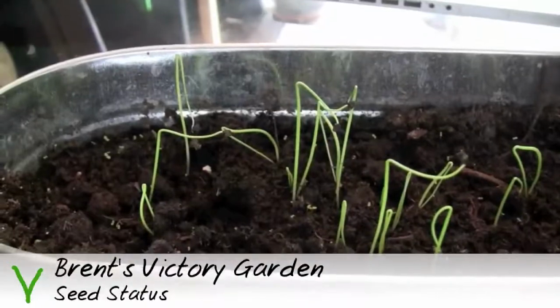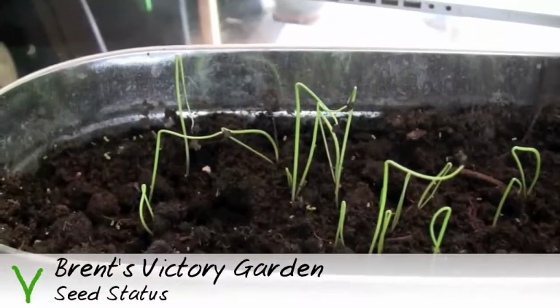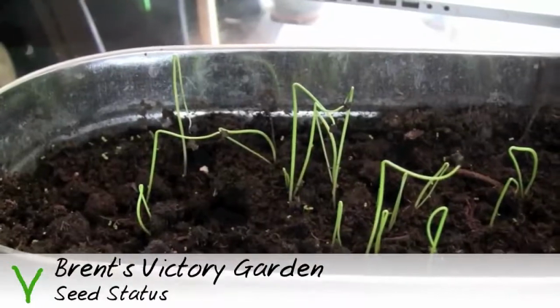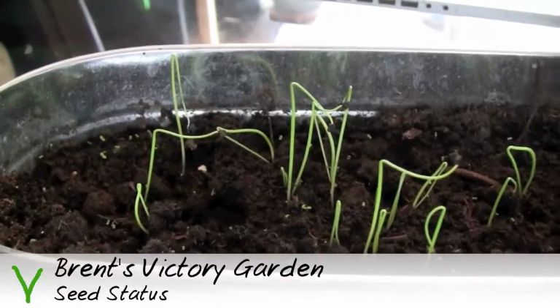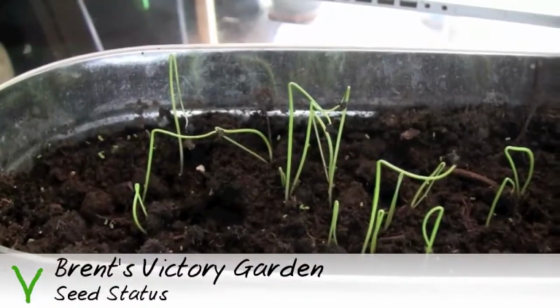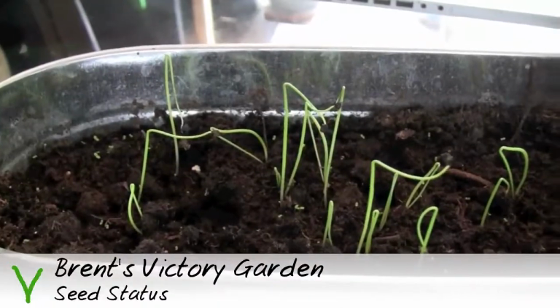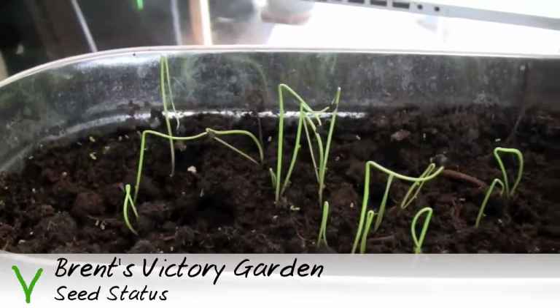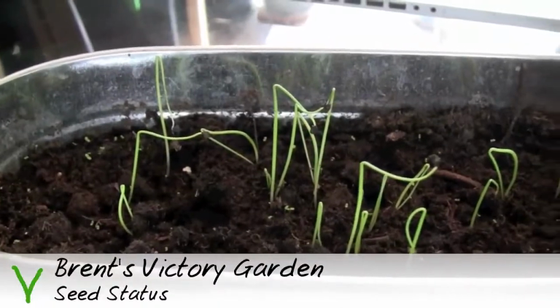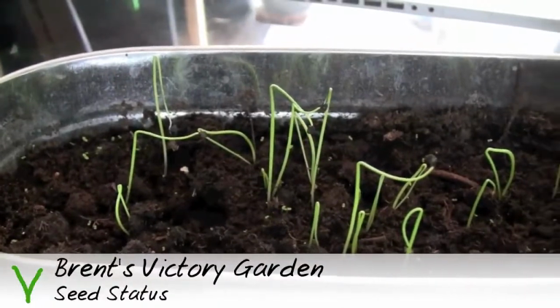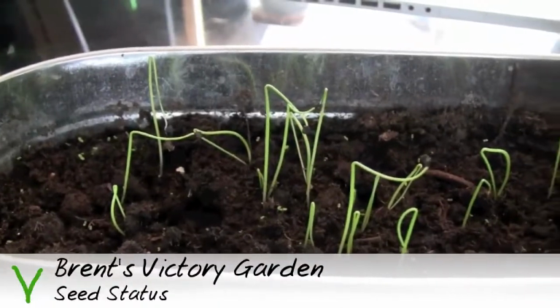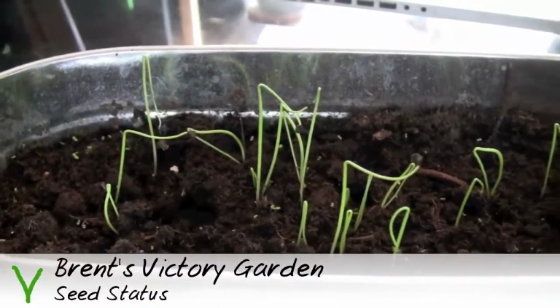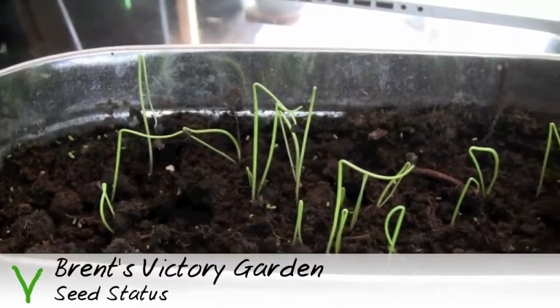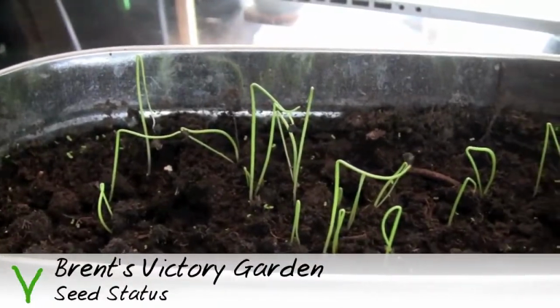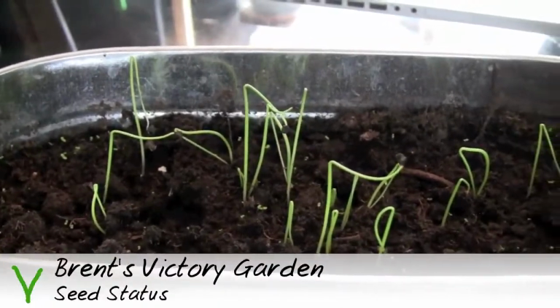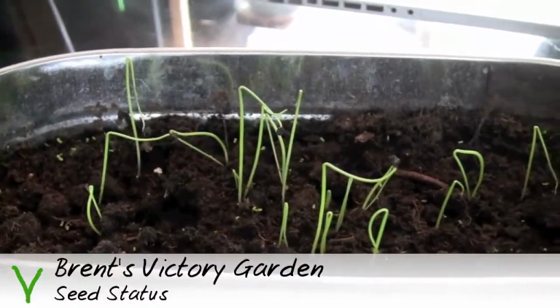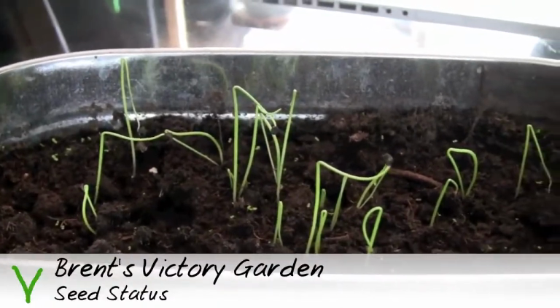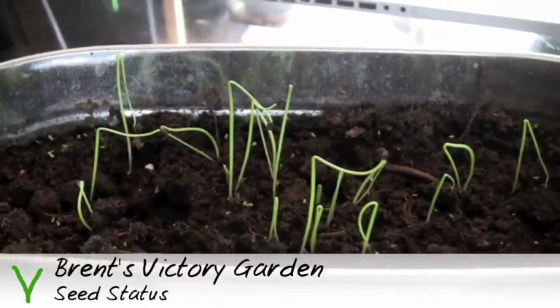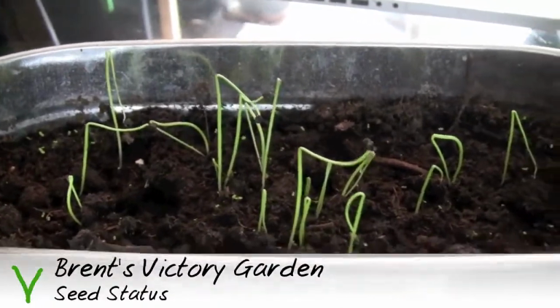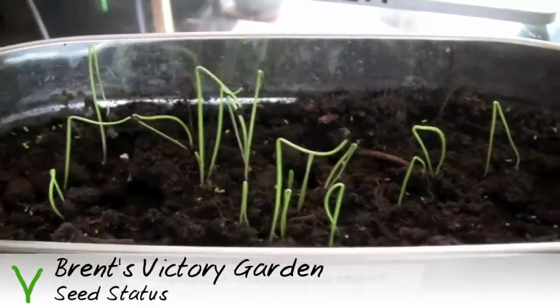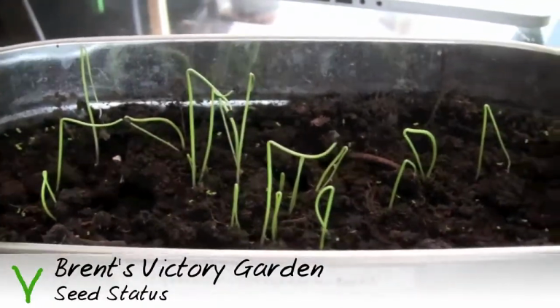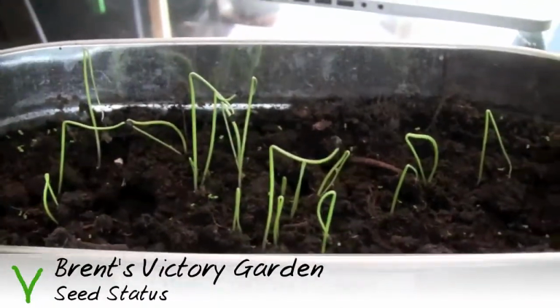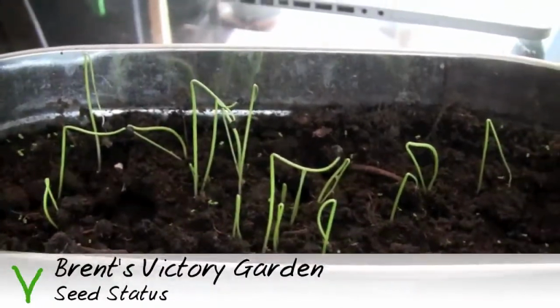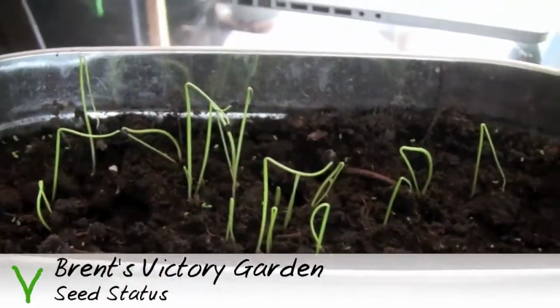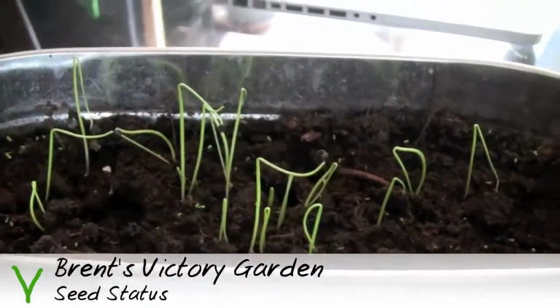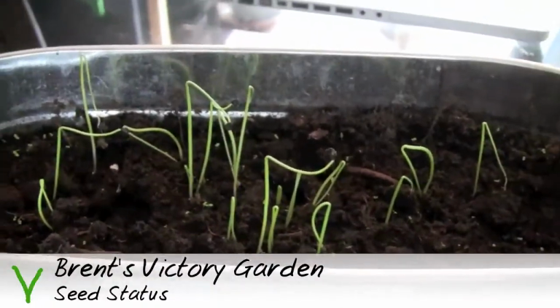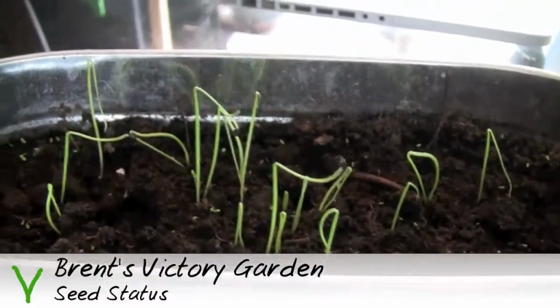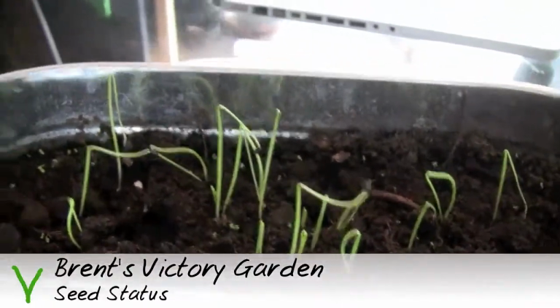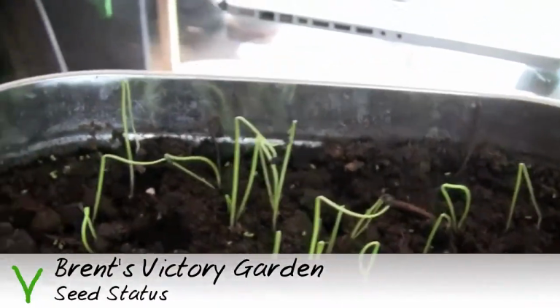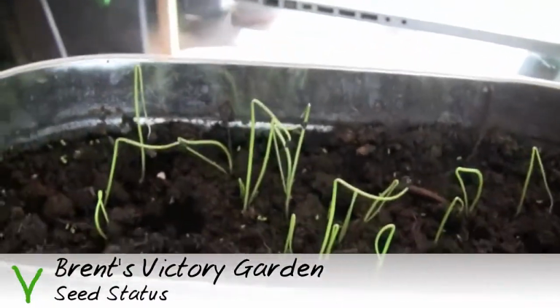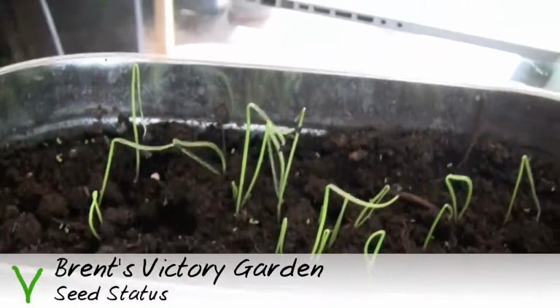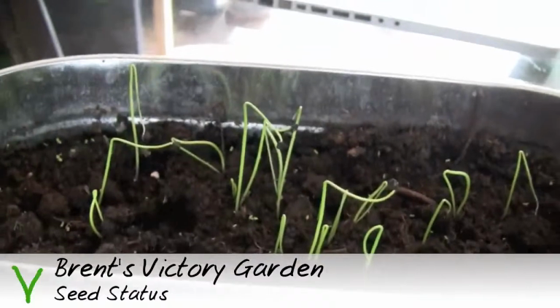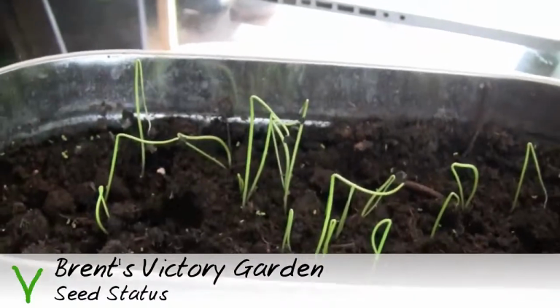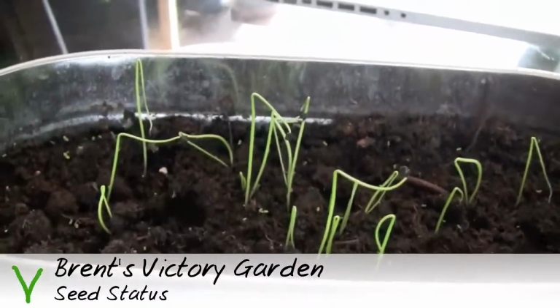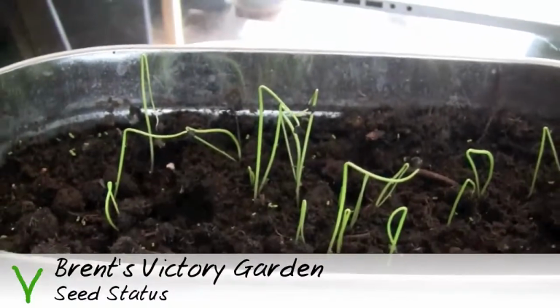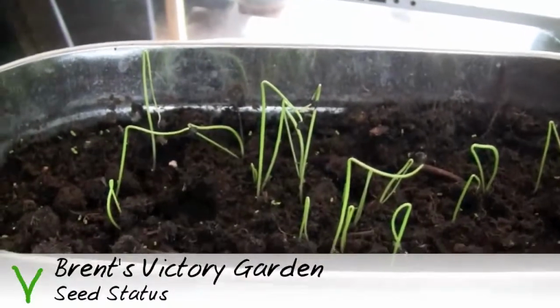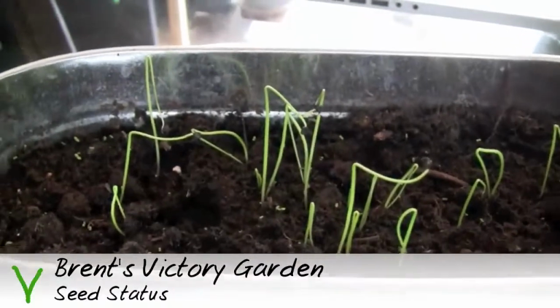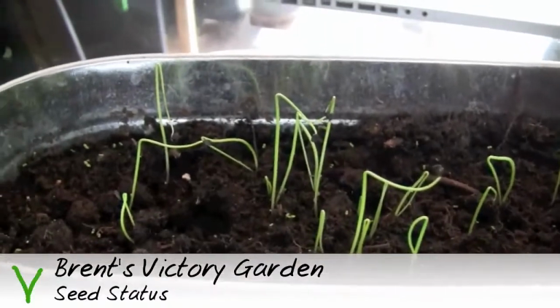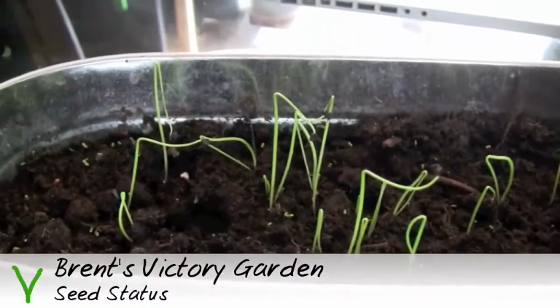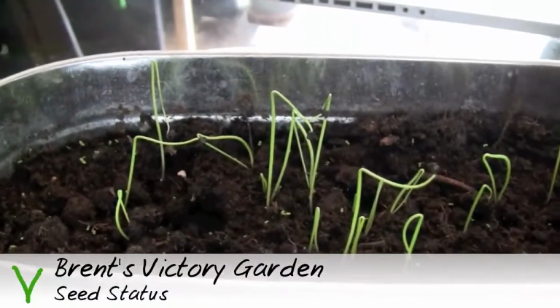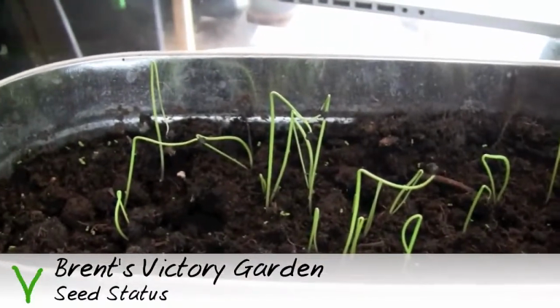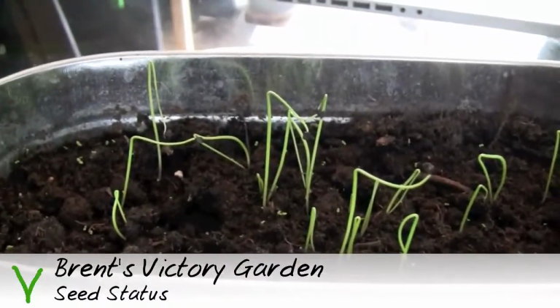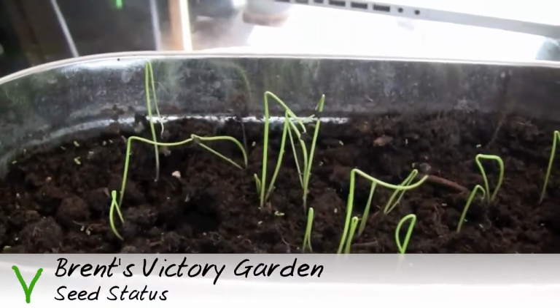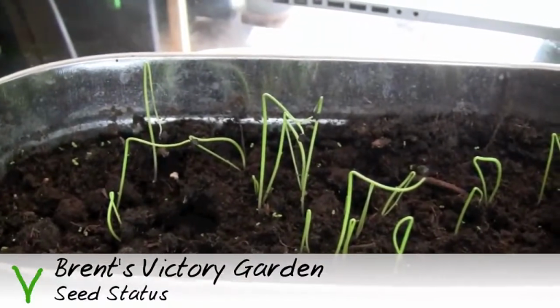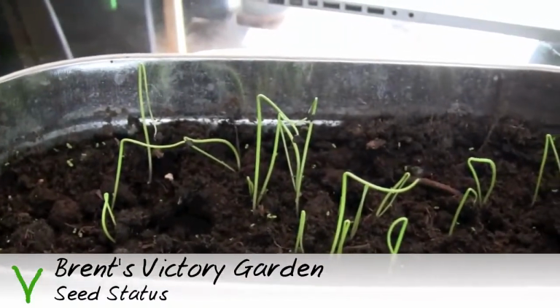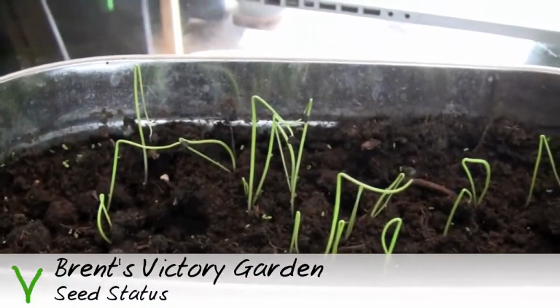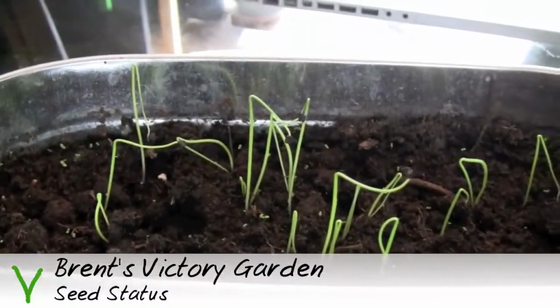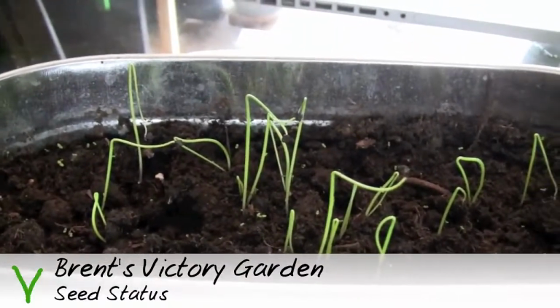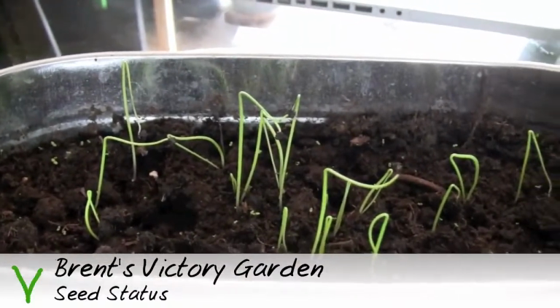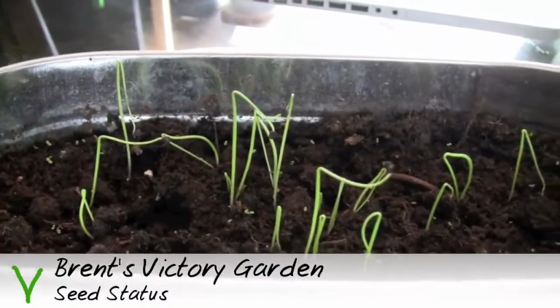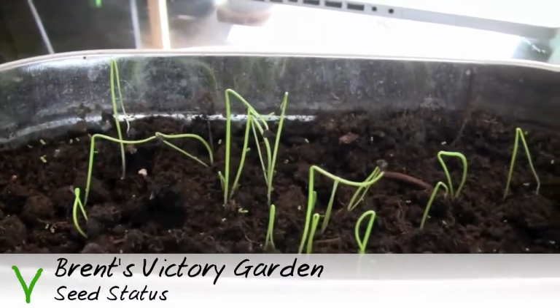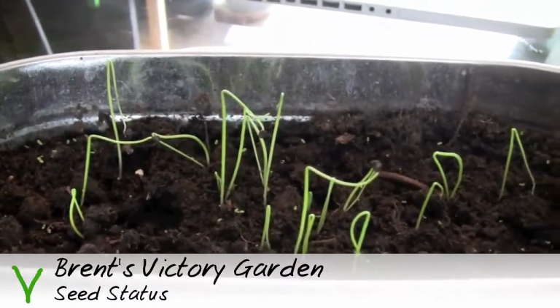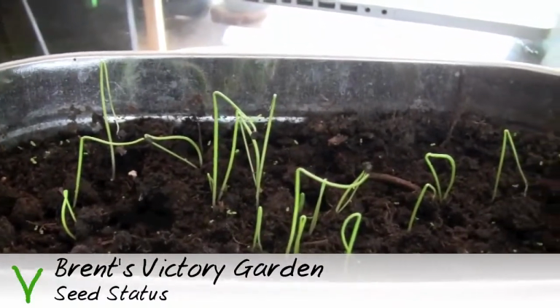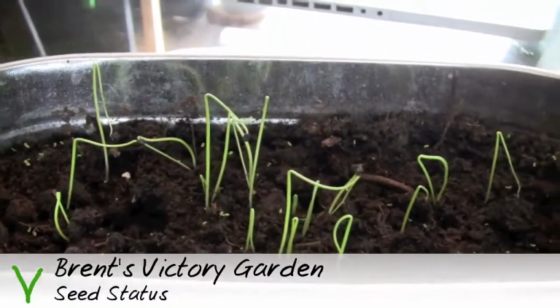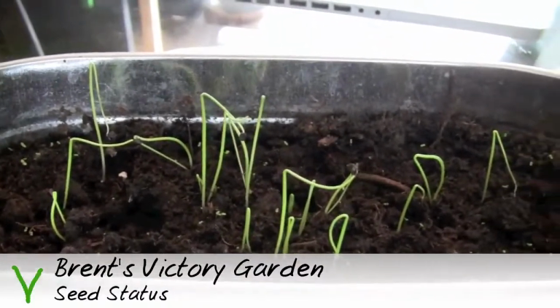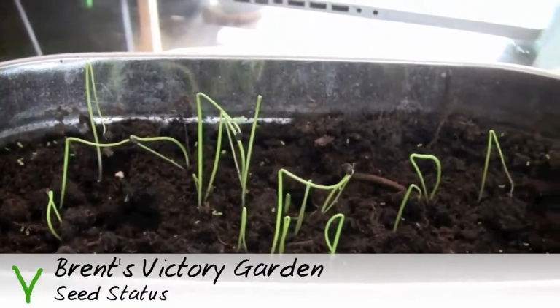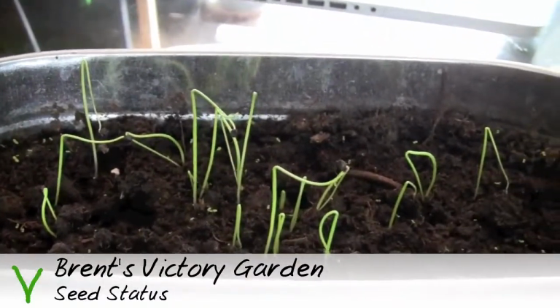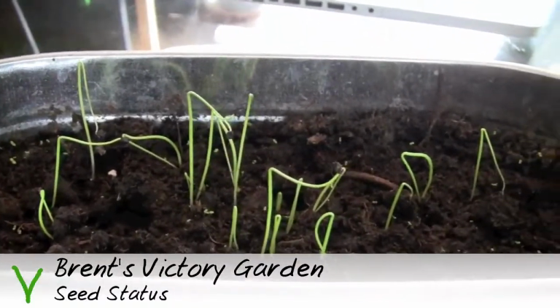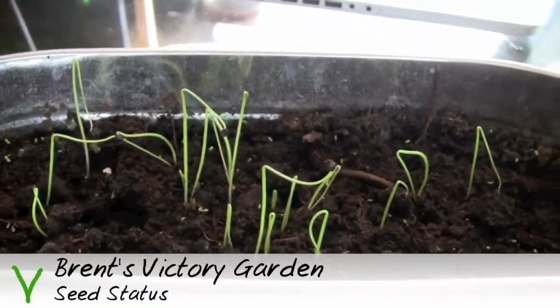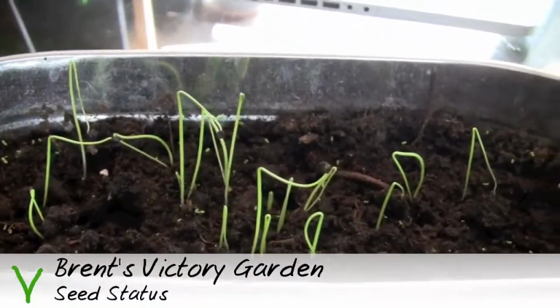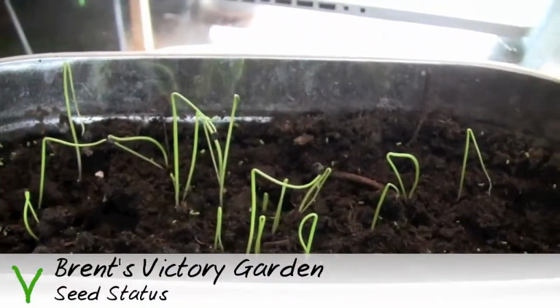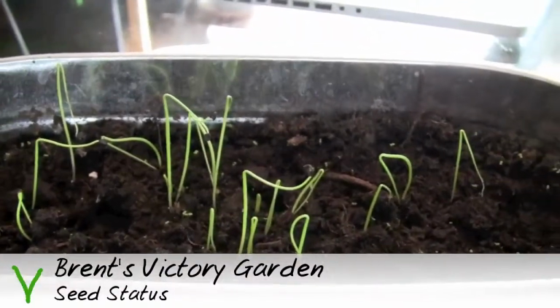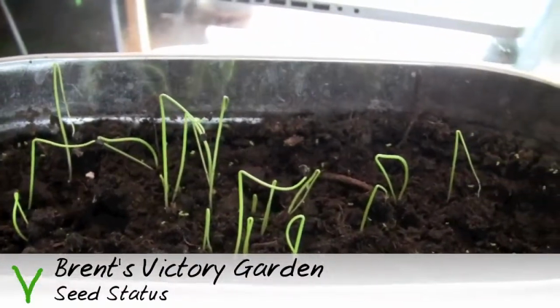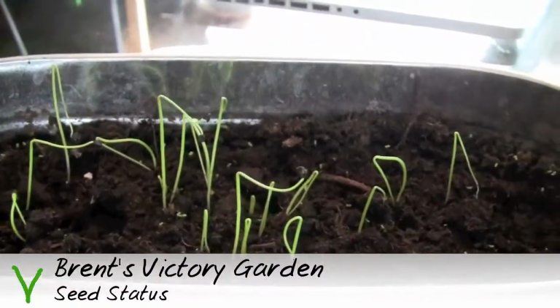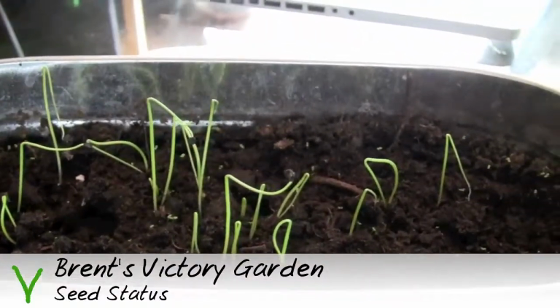Here are the onions. Same story here — I'll have to thin out about a third of them to prevent crowding, but certainly doing very well.